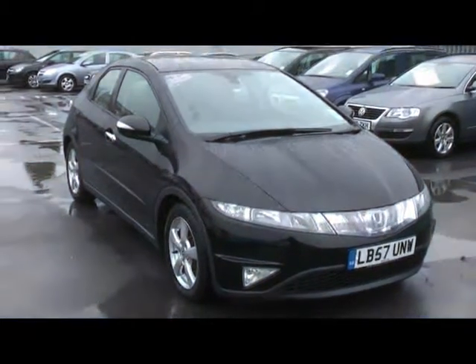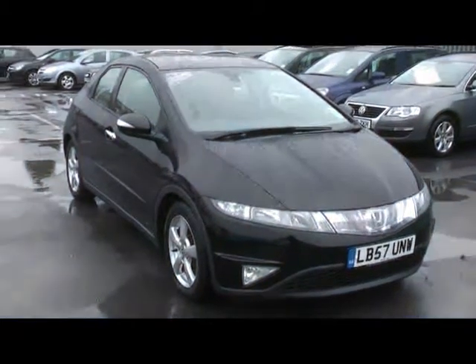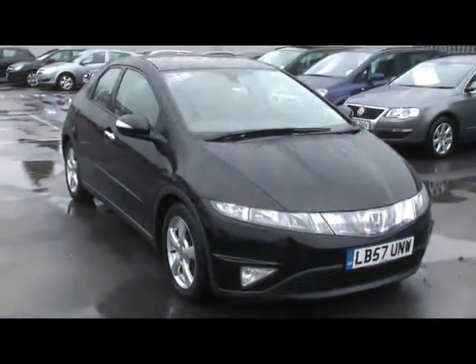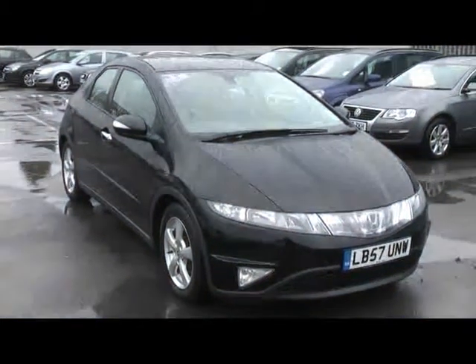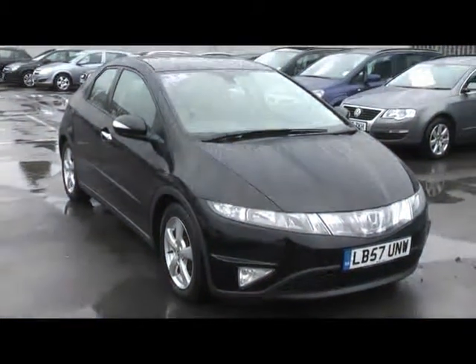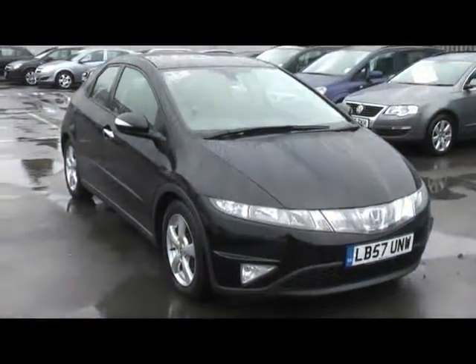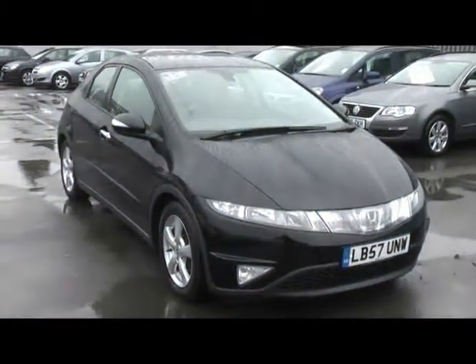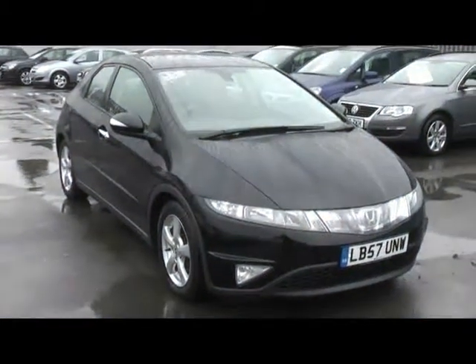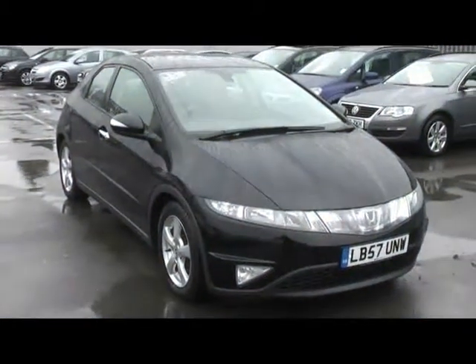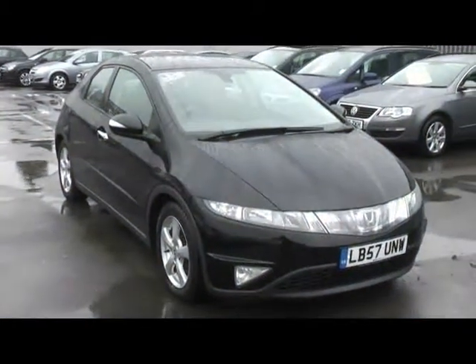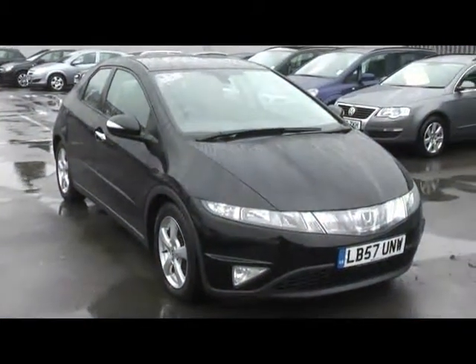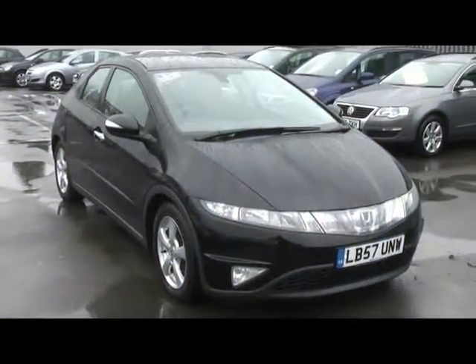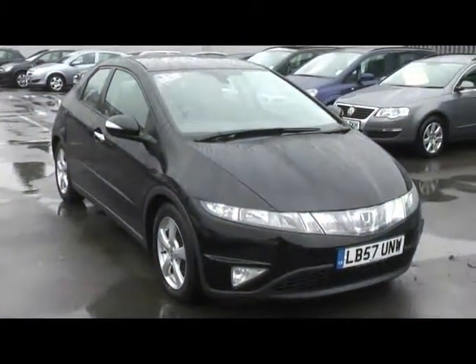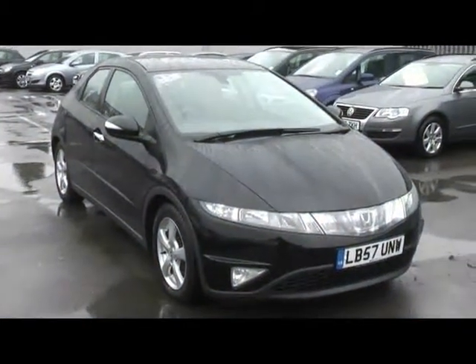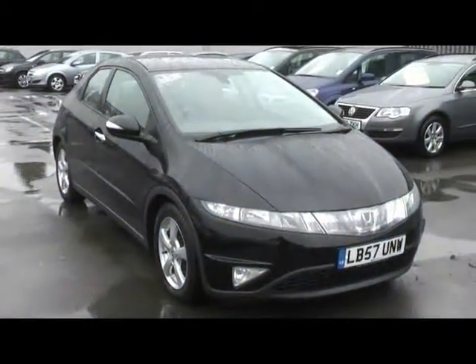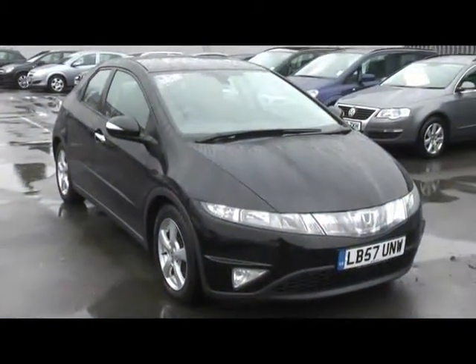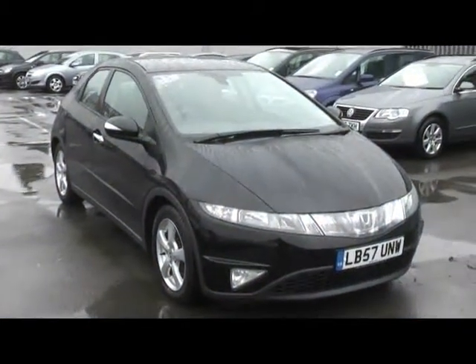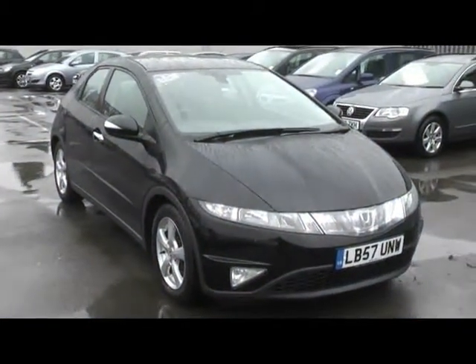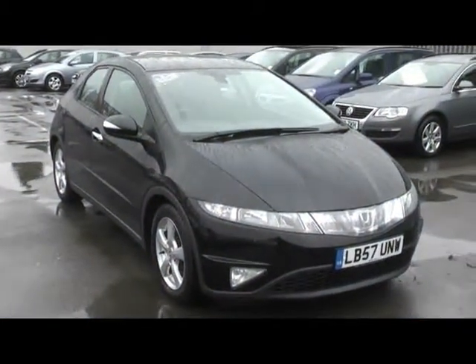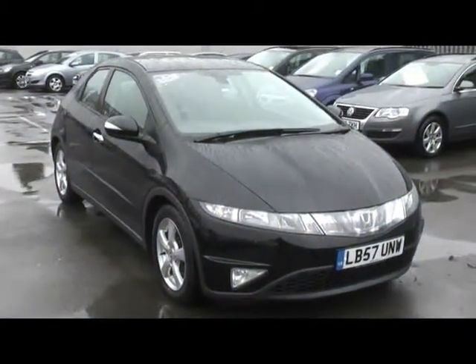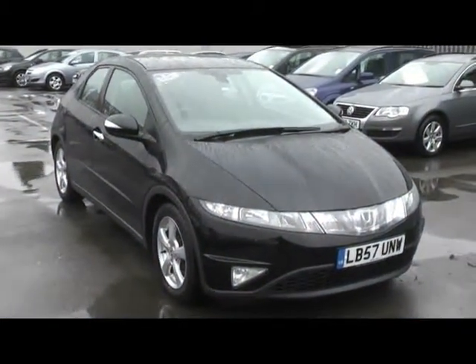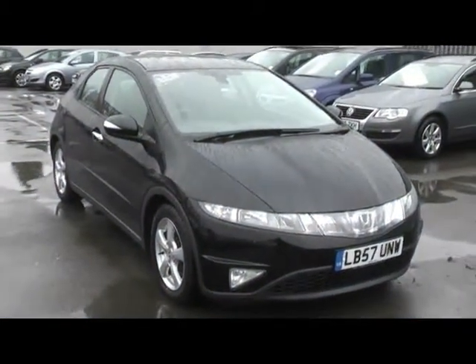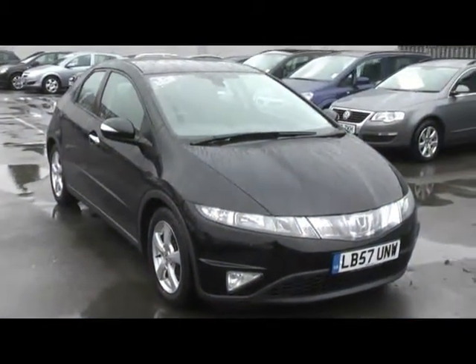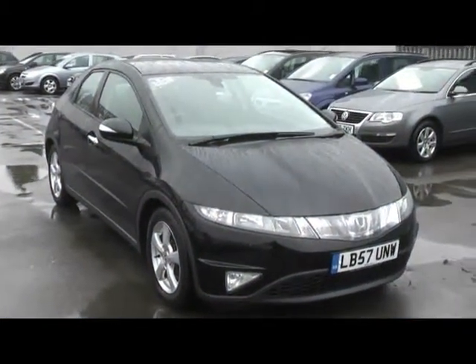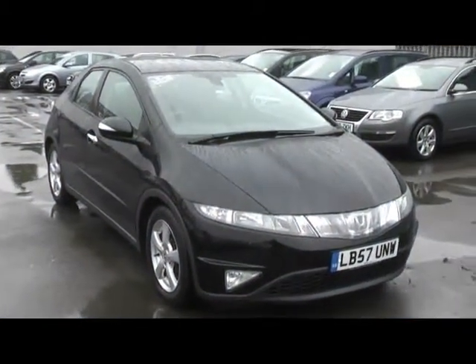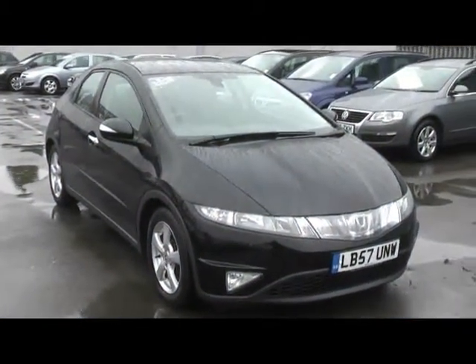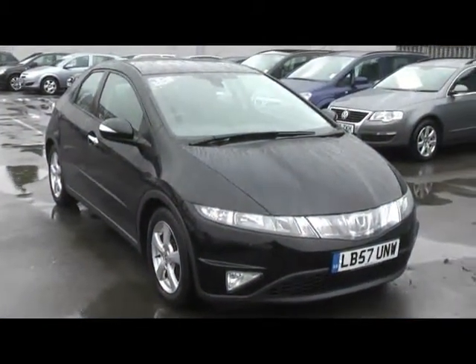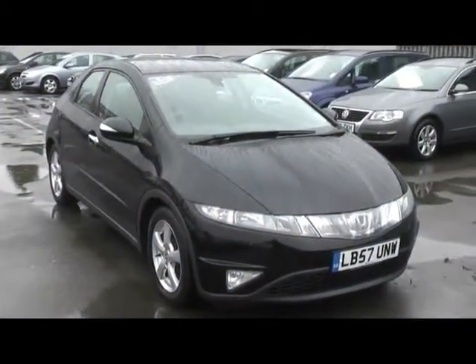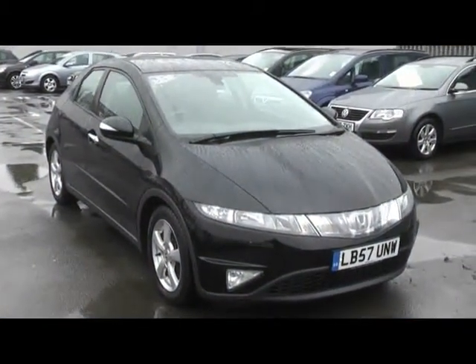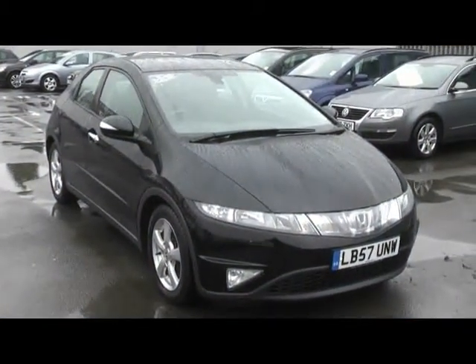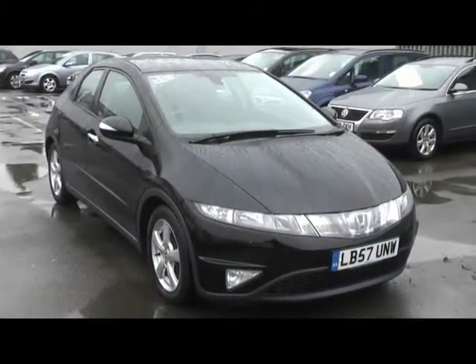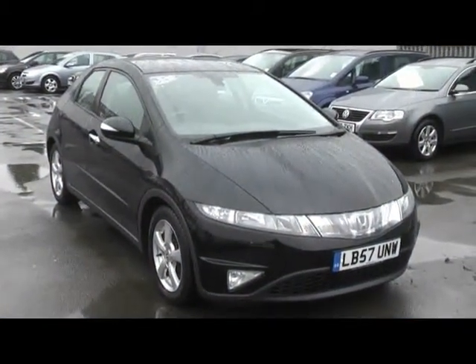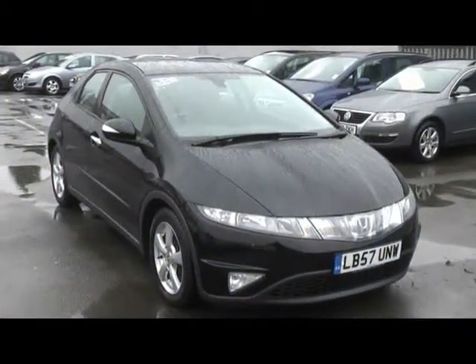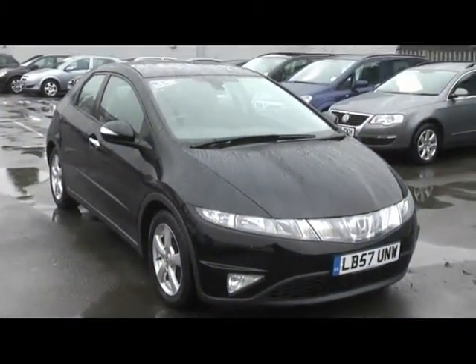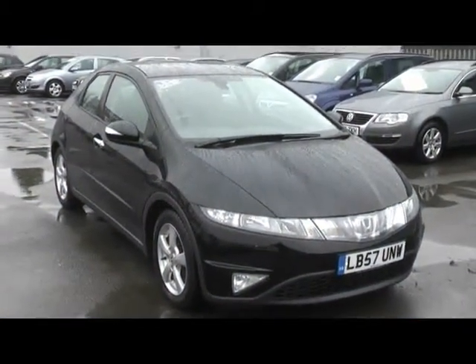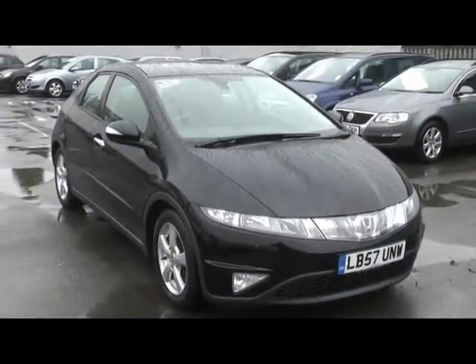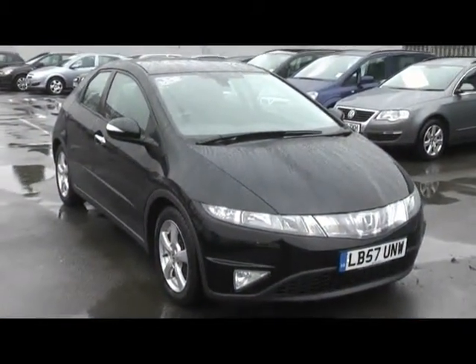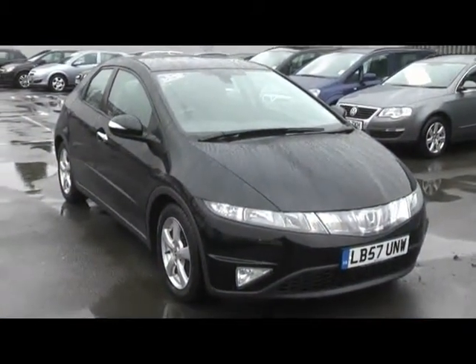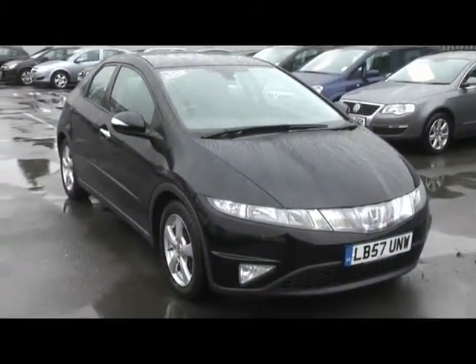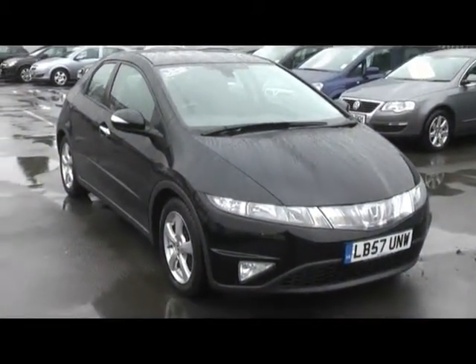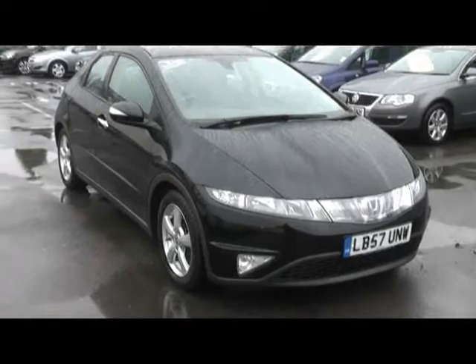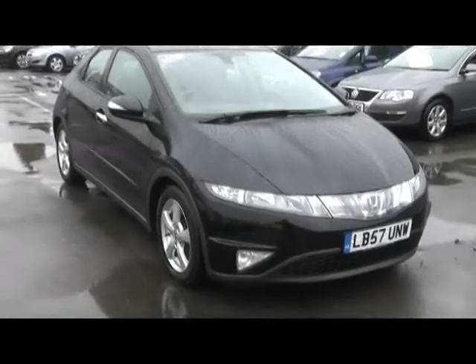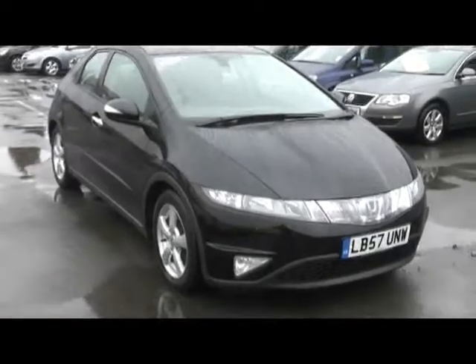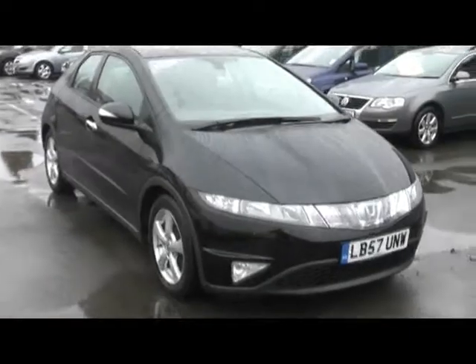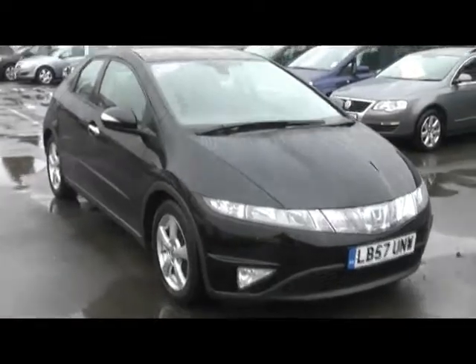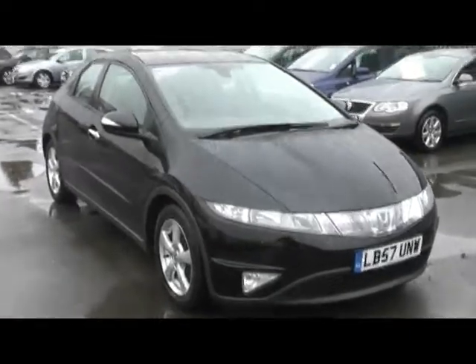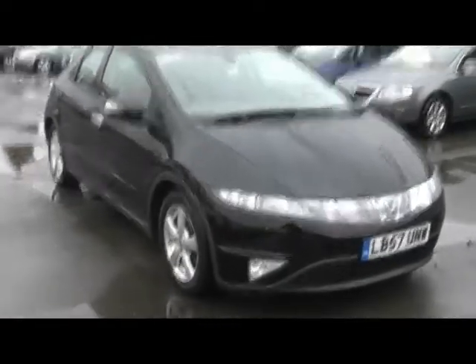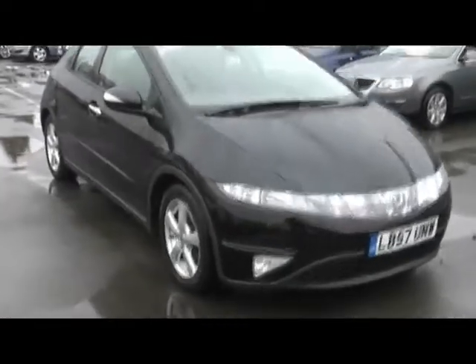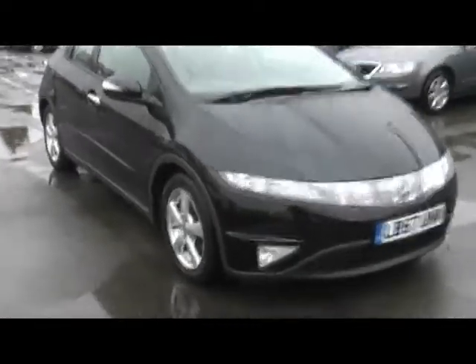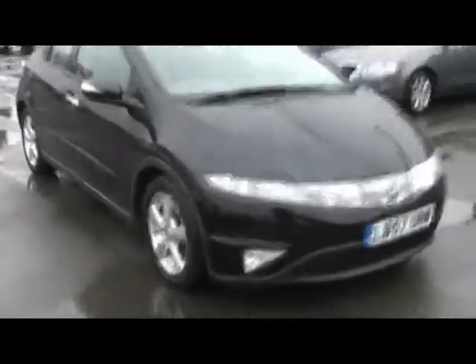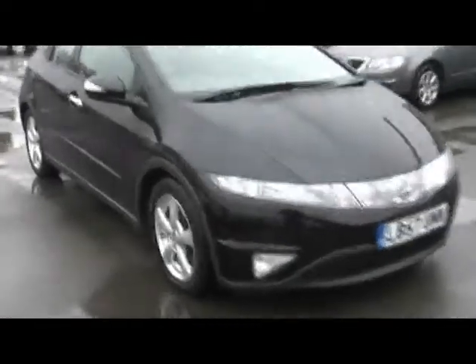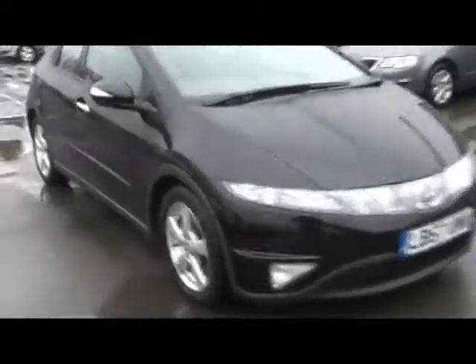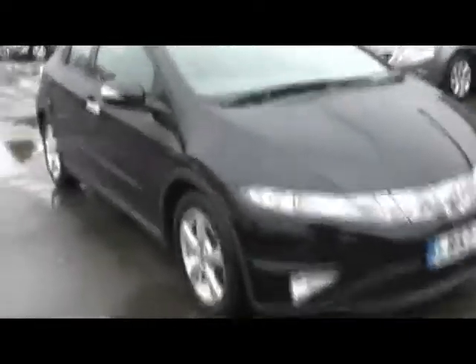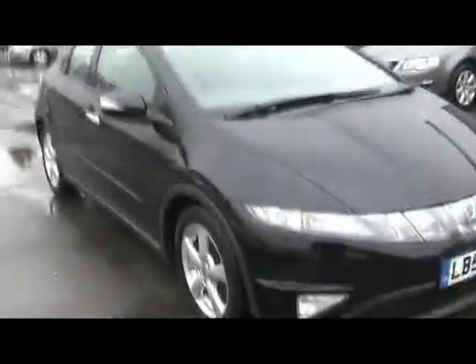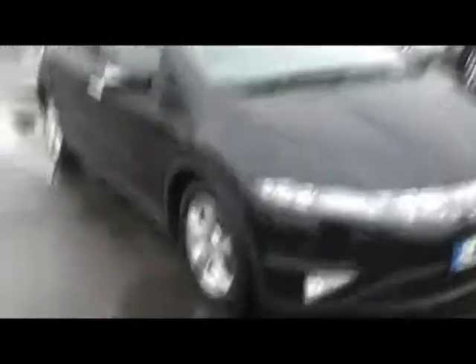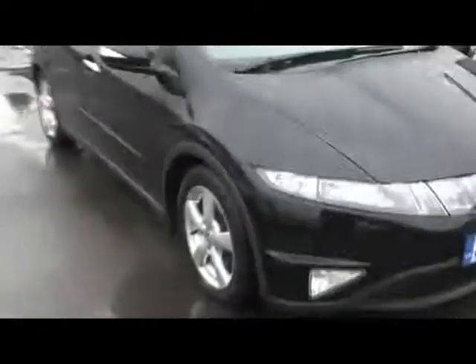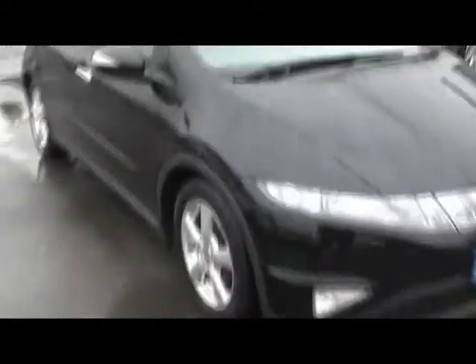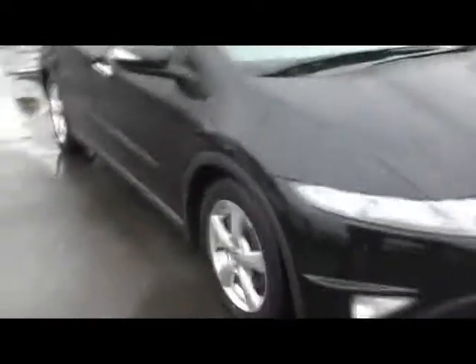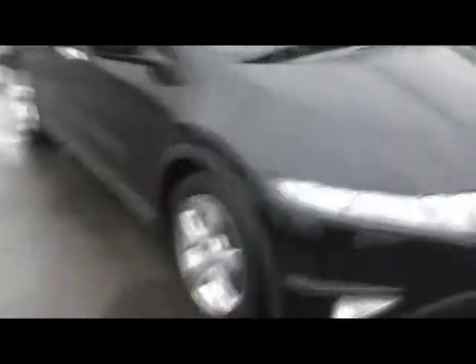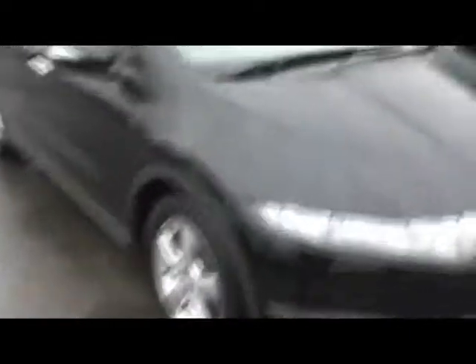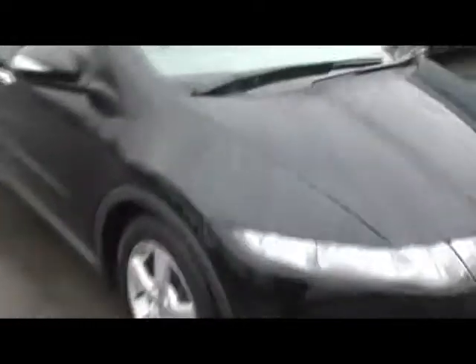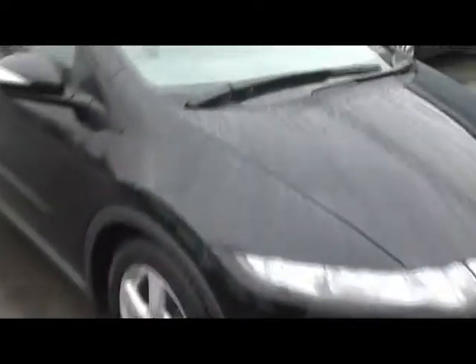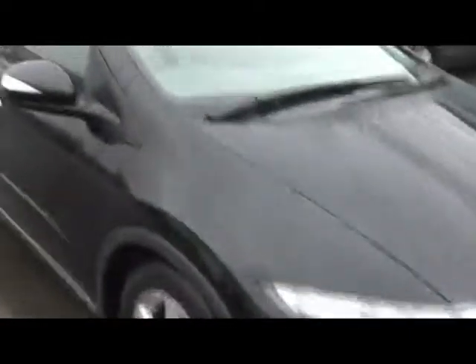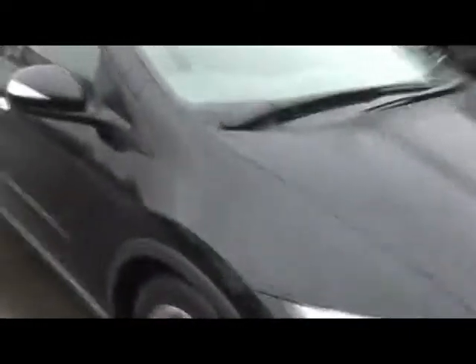Hello and welcome to Imperial Cars. Here today we have a Honda Civic 157 plate. I'll show you a few things about the car.